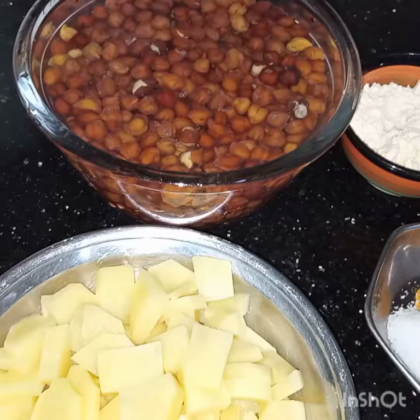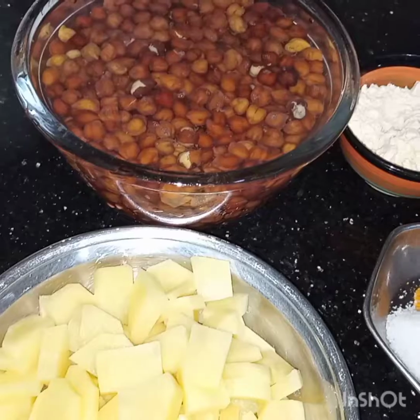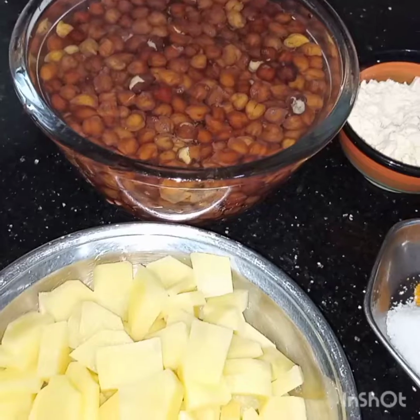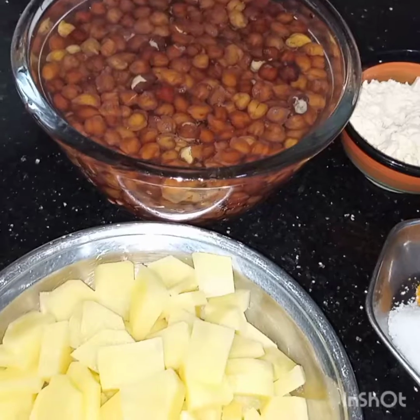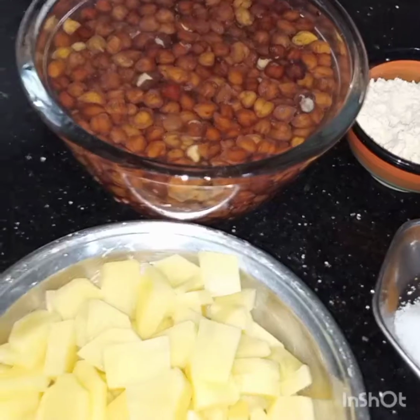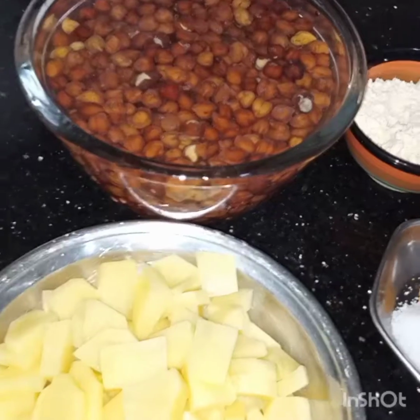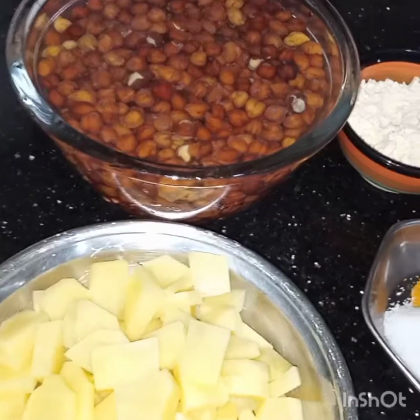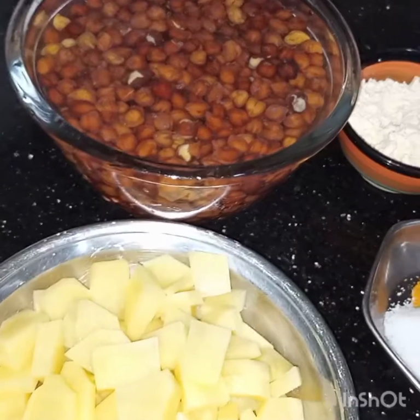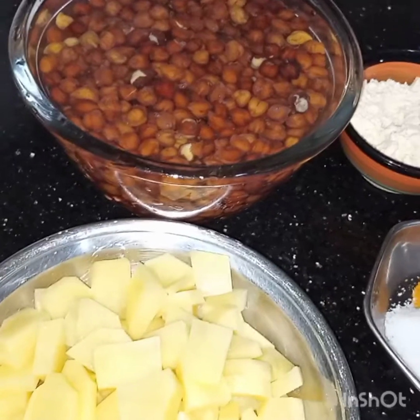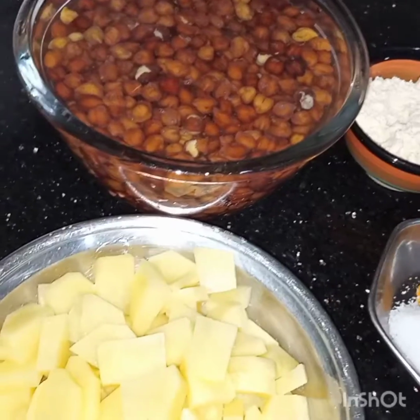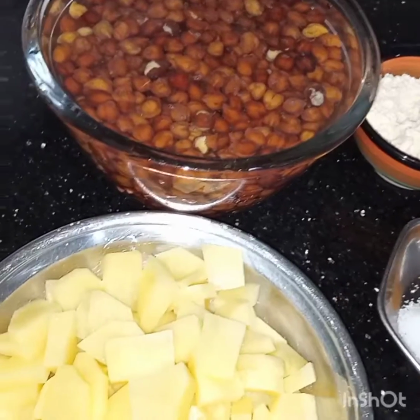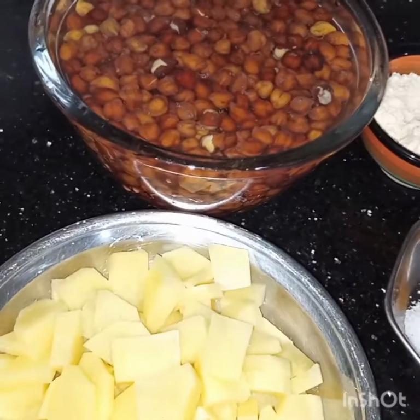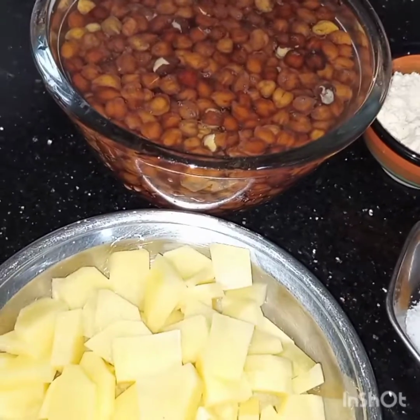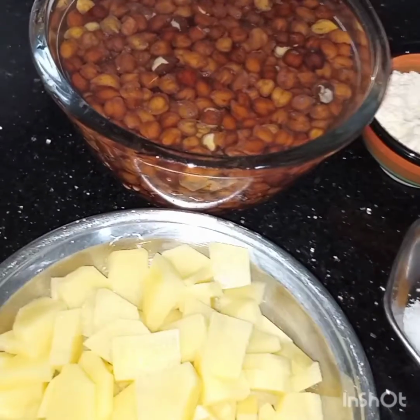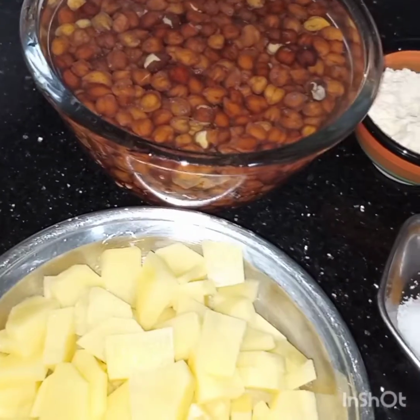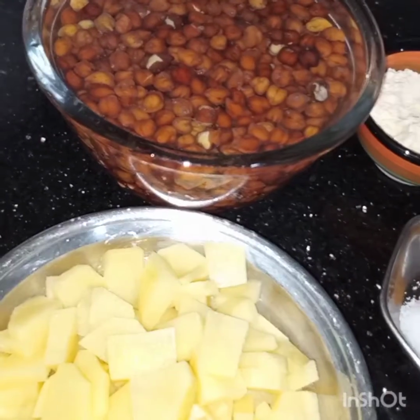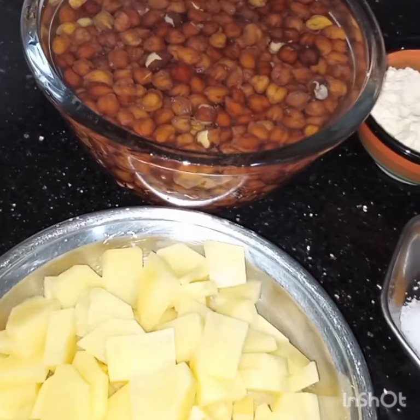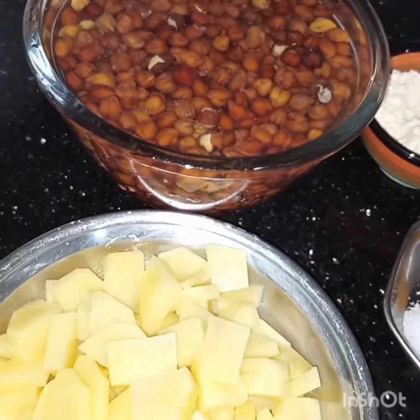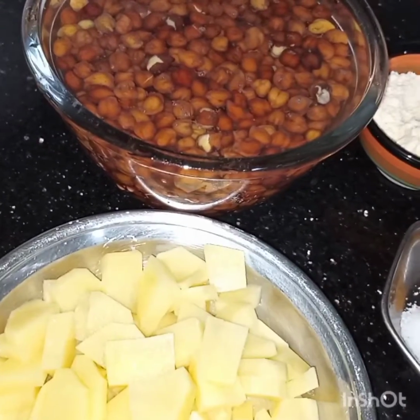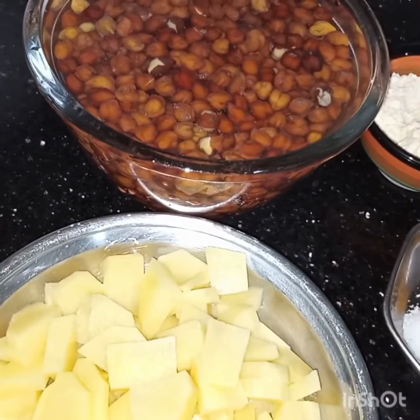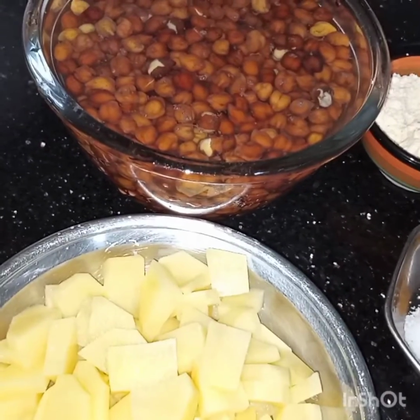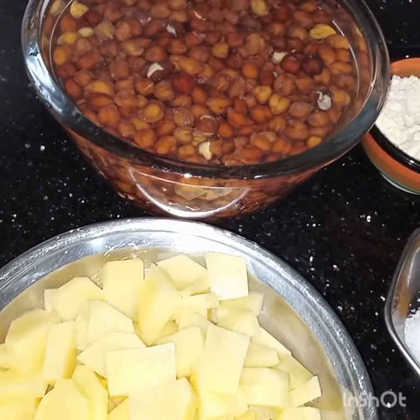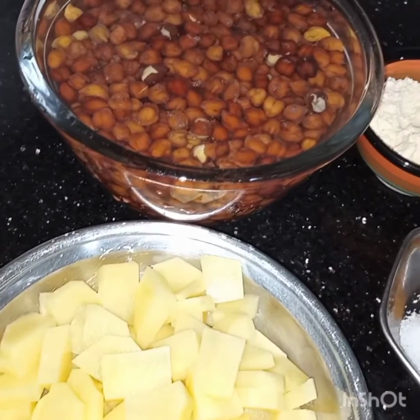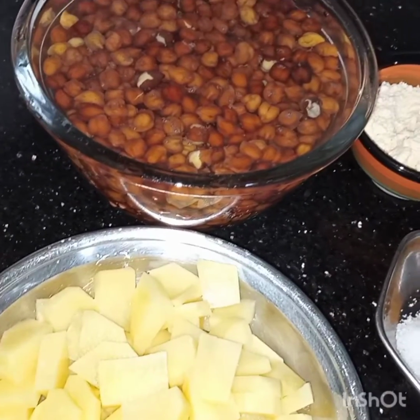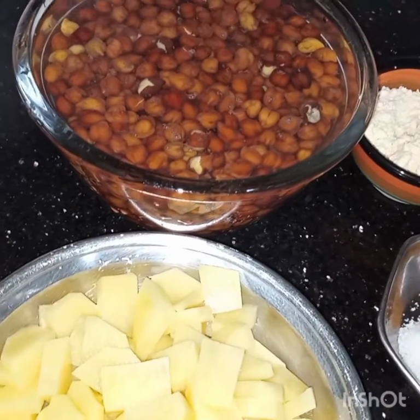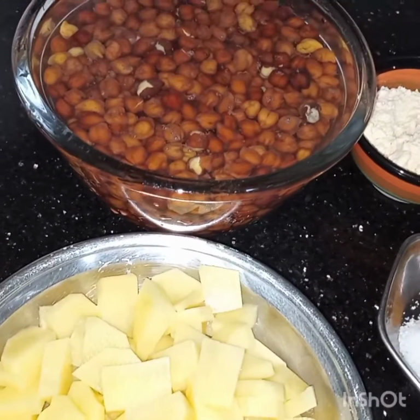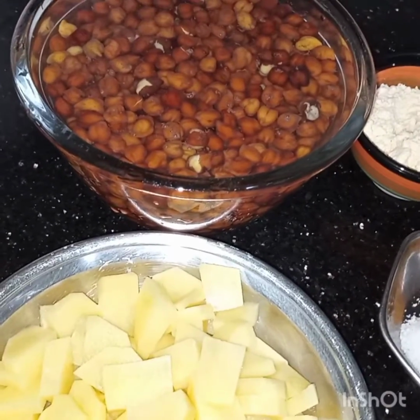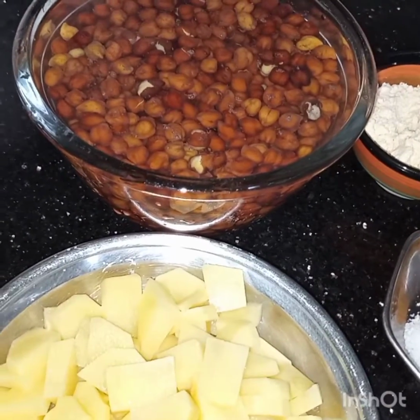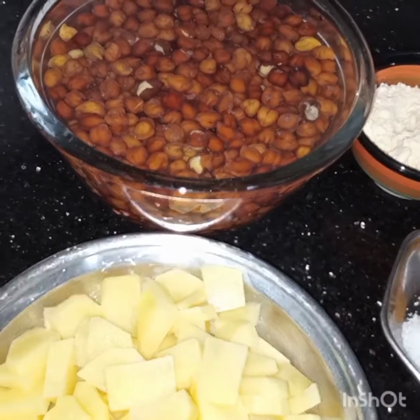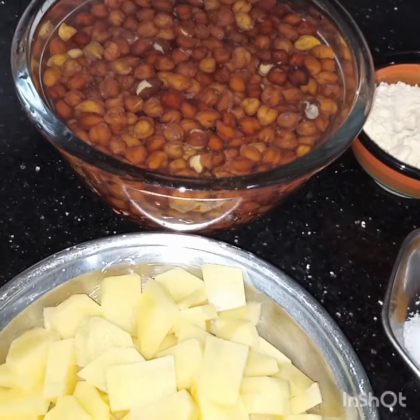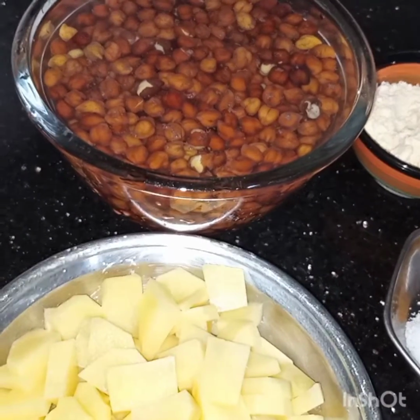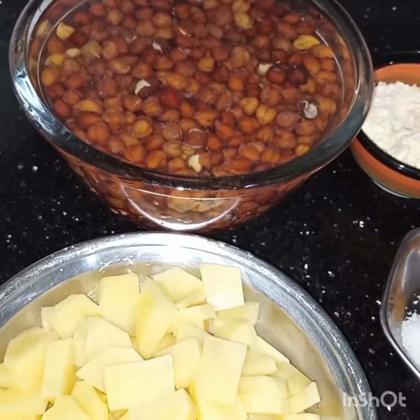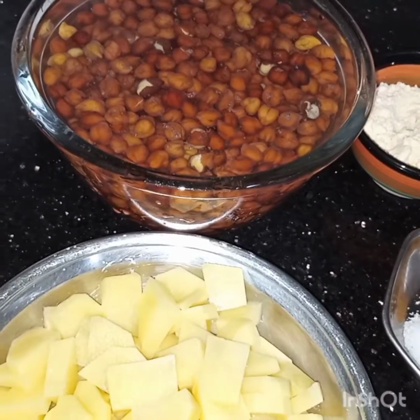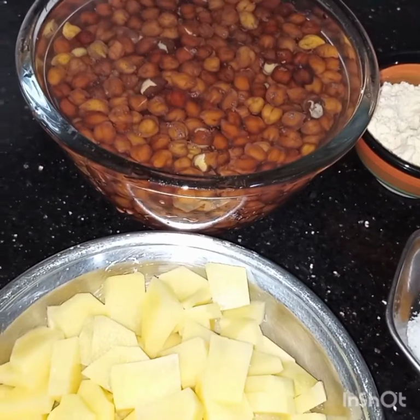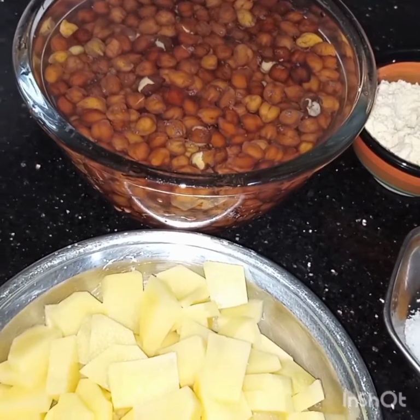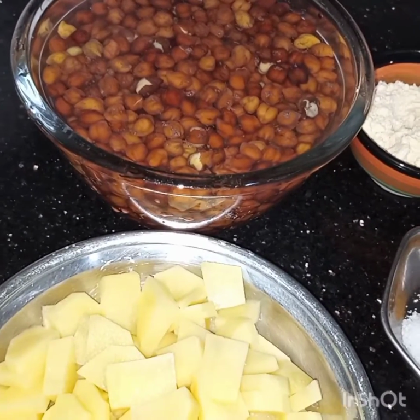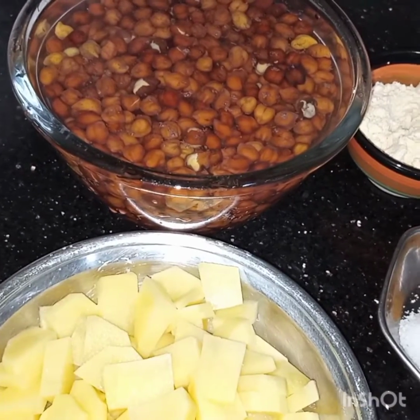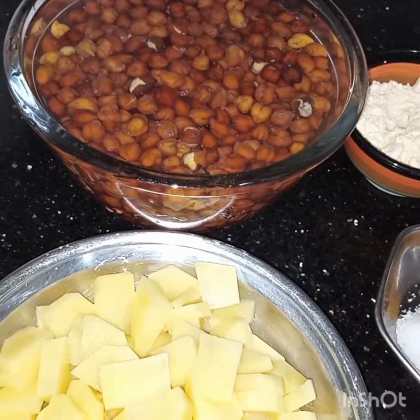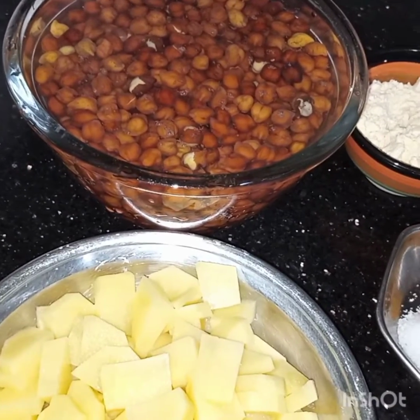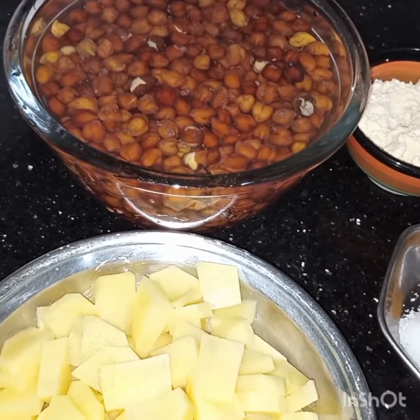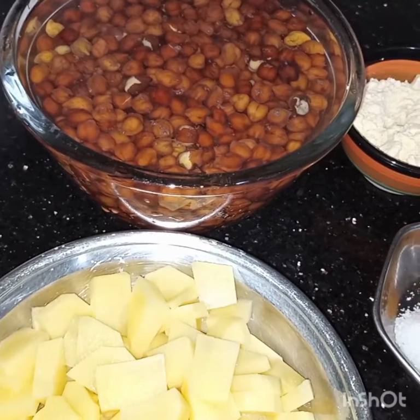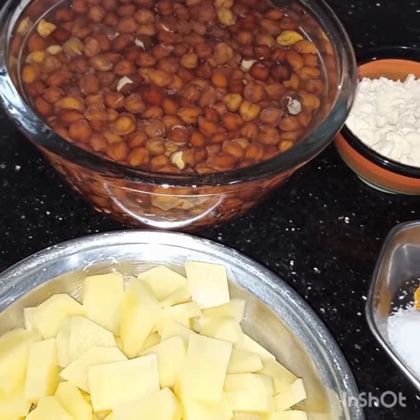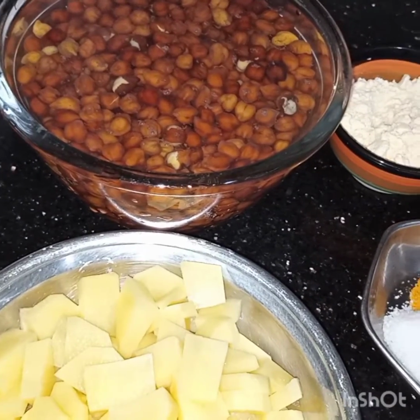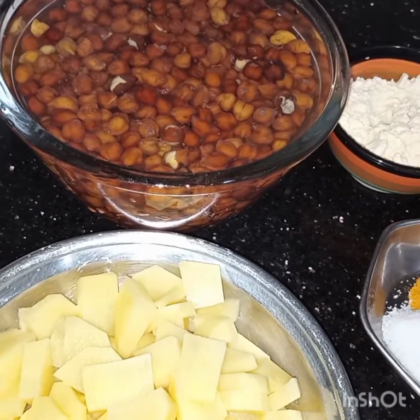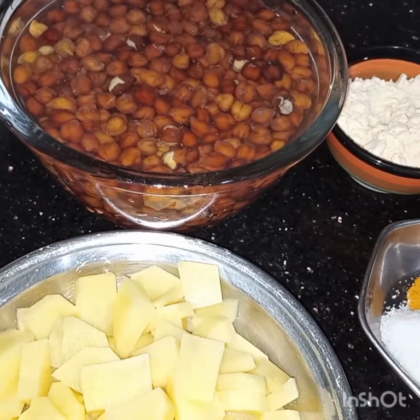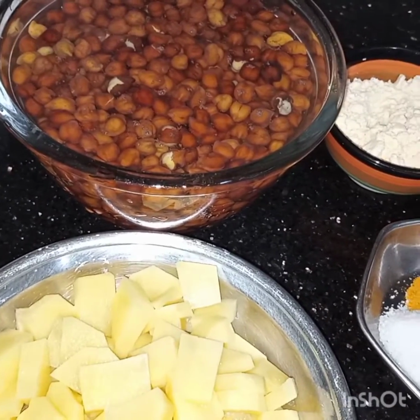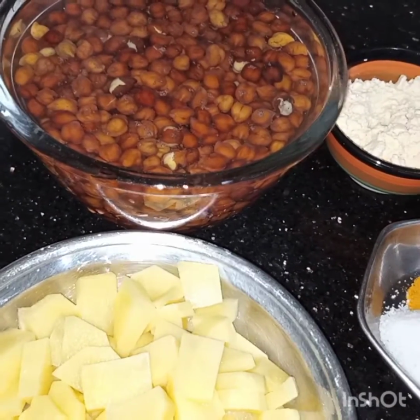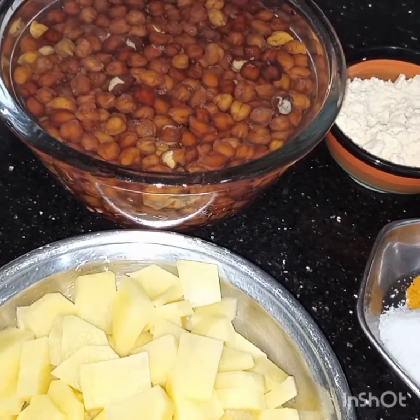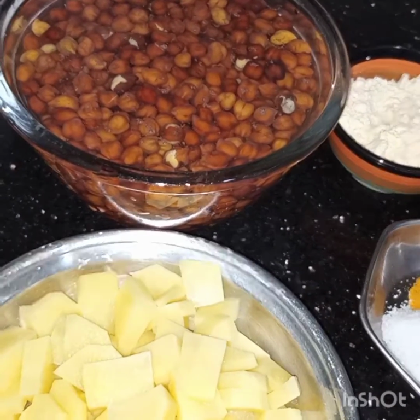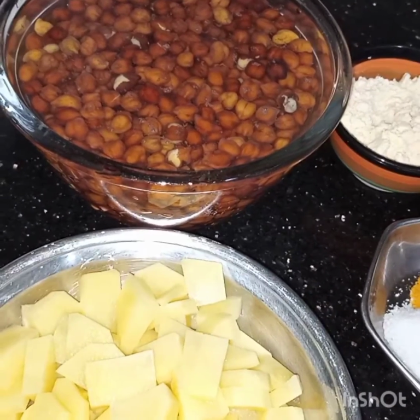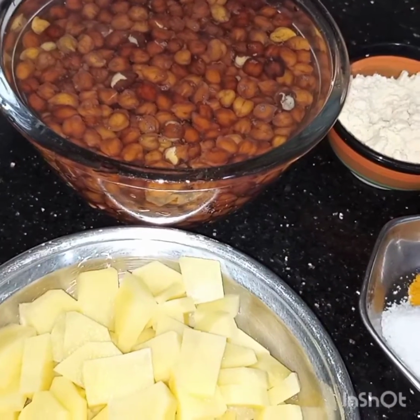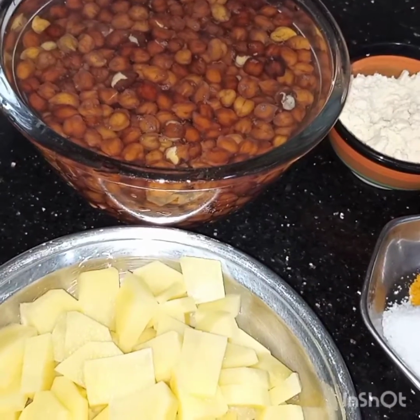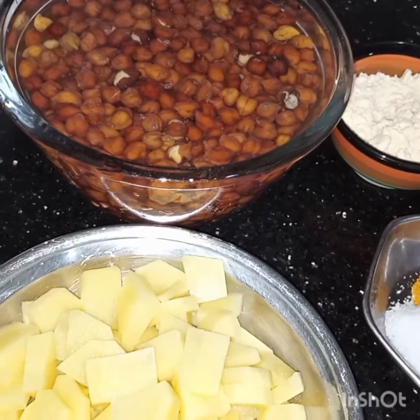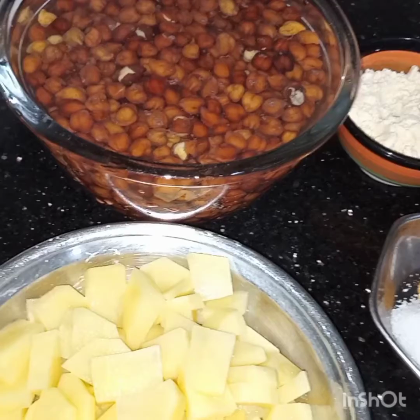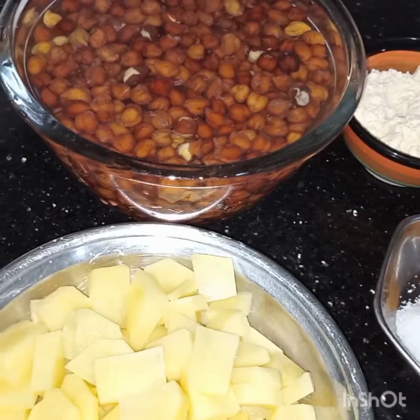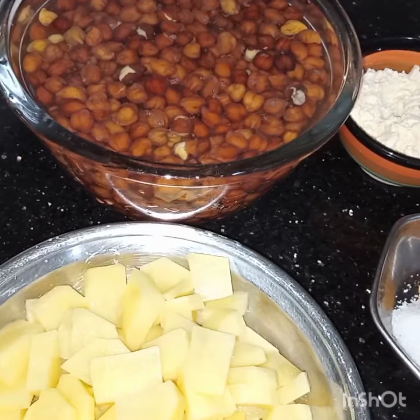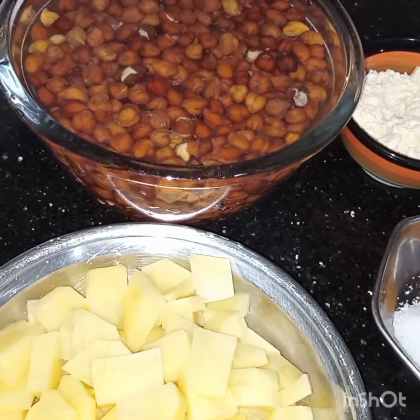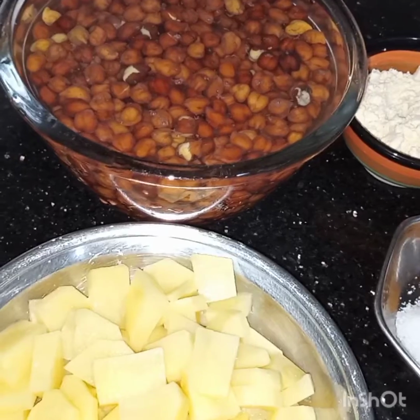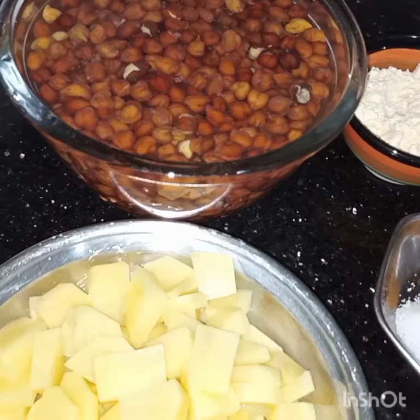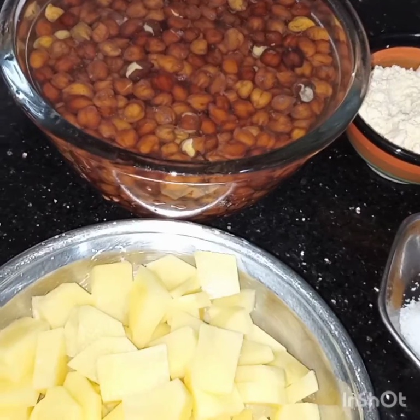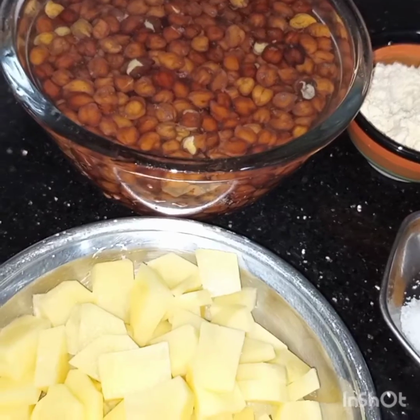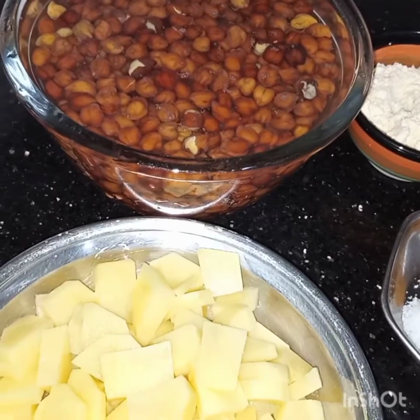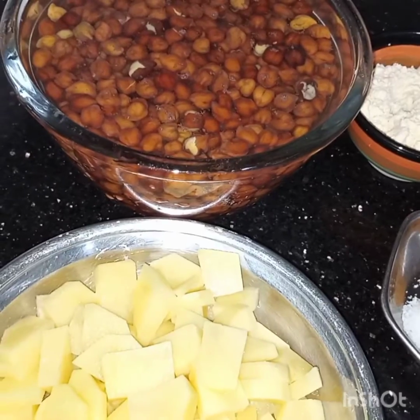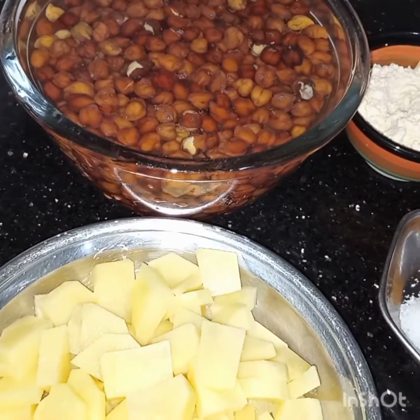Bismillahirrahmanirrahim. Assalamu alaikum. I am making Bombay style chickpea batata.